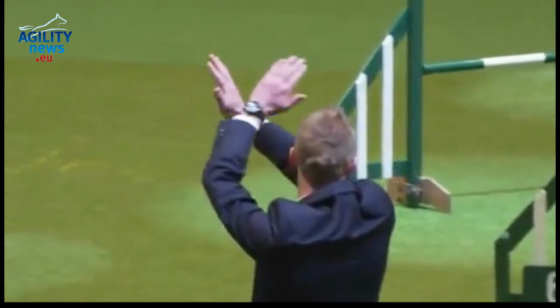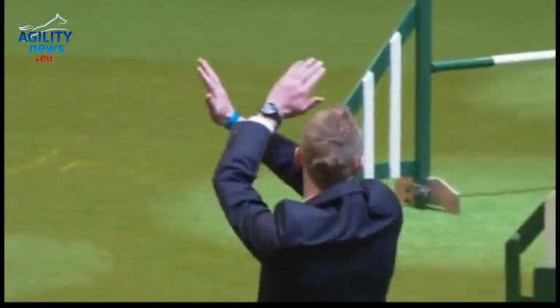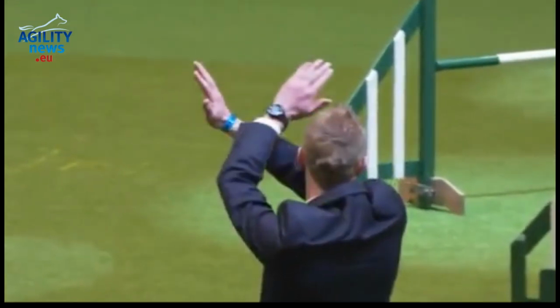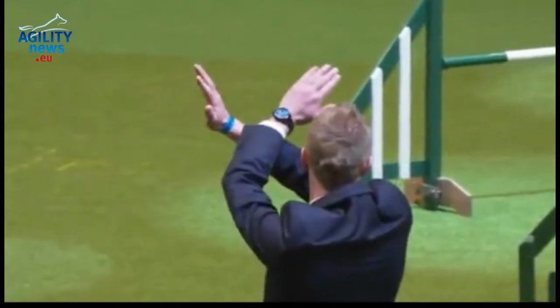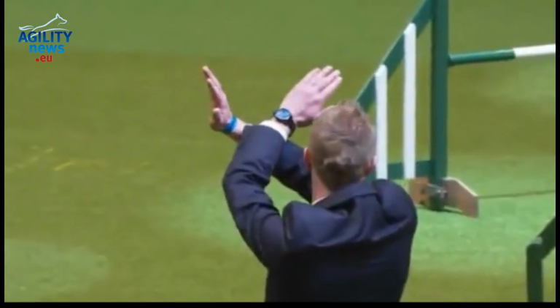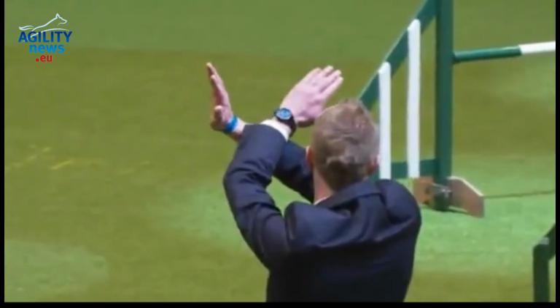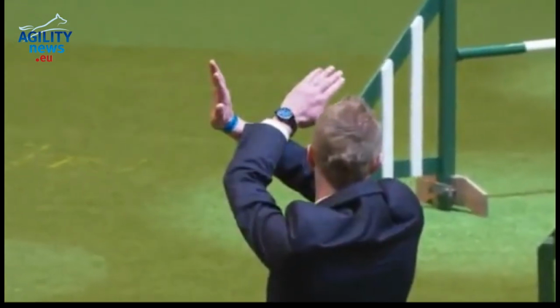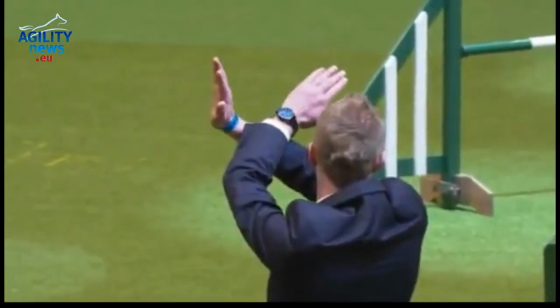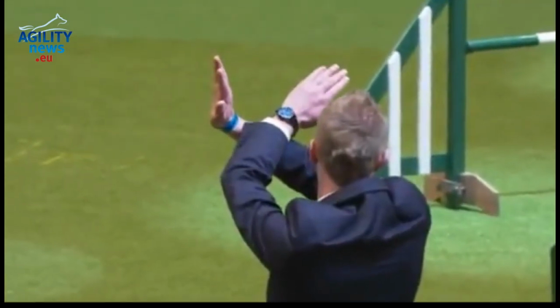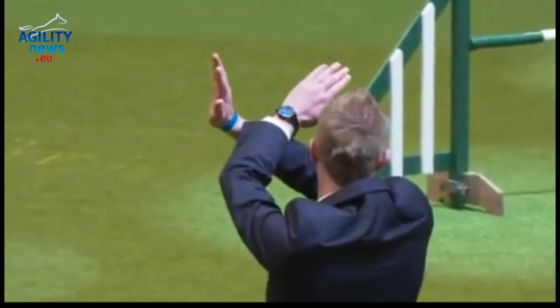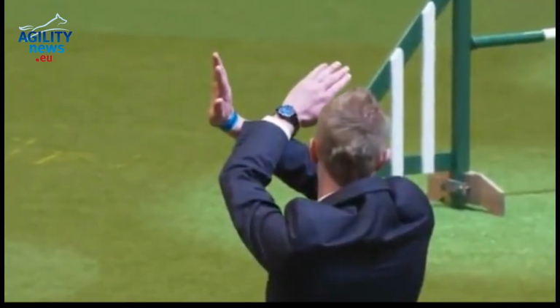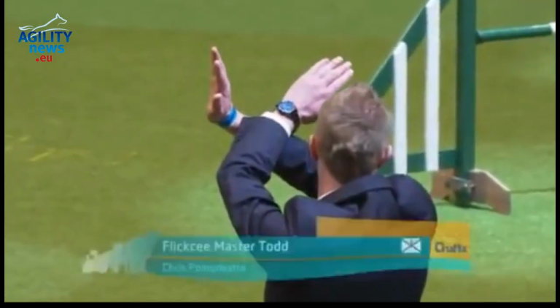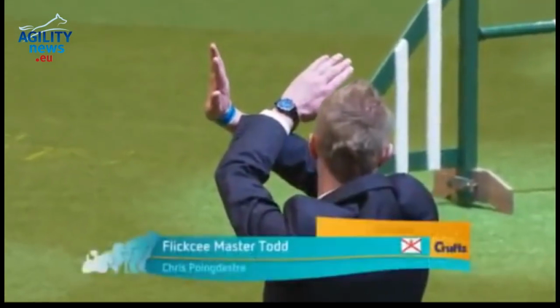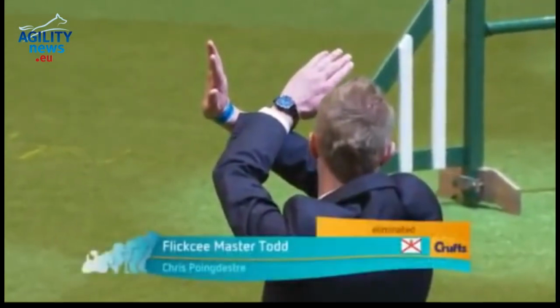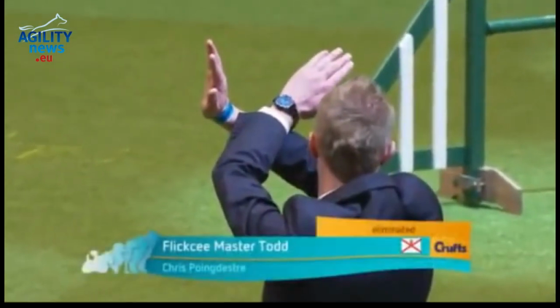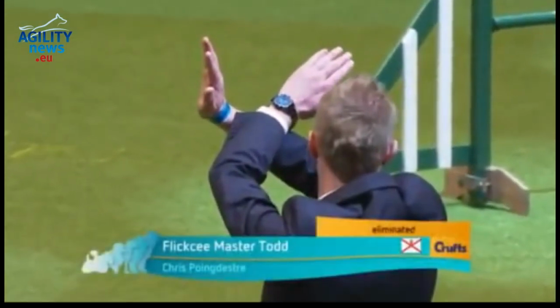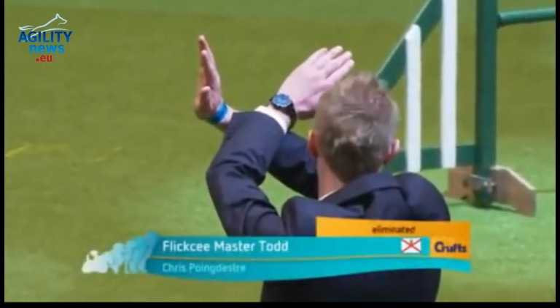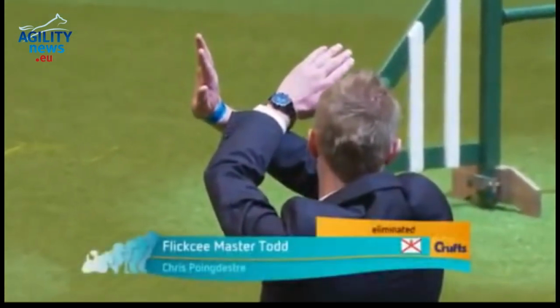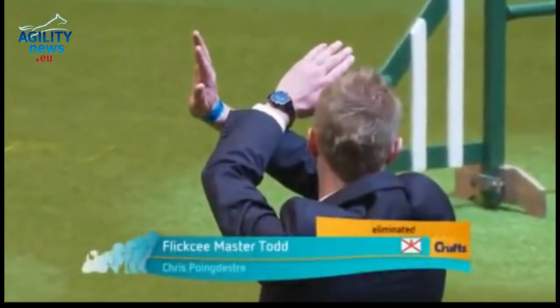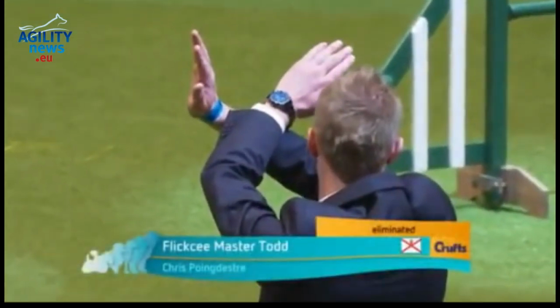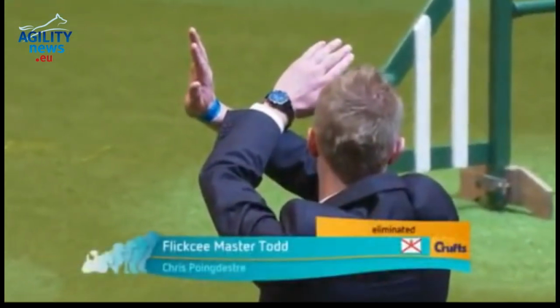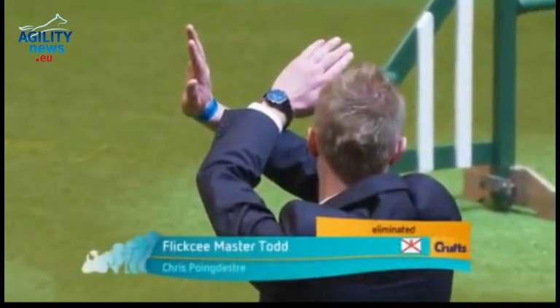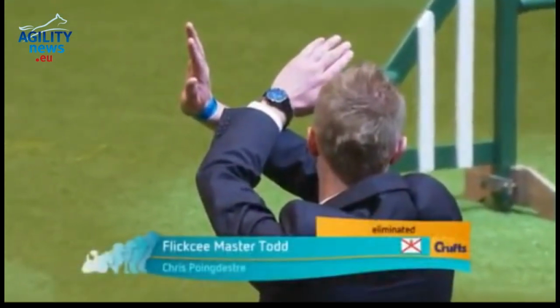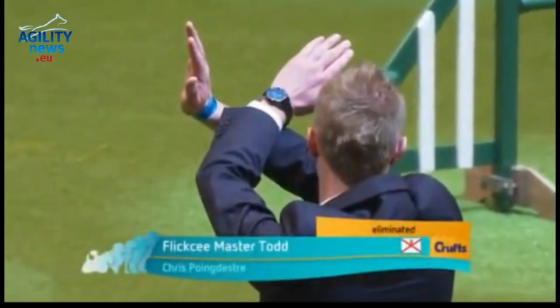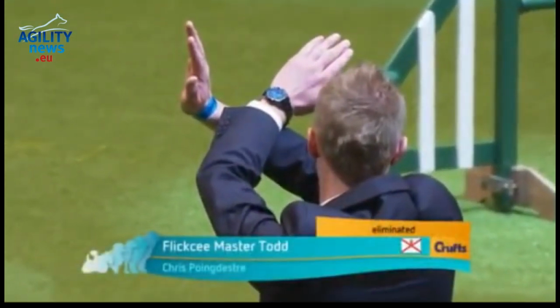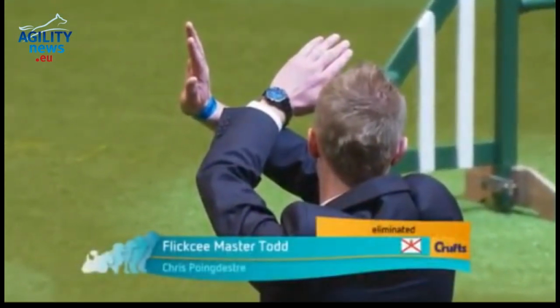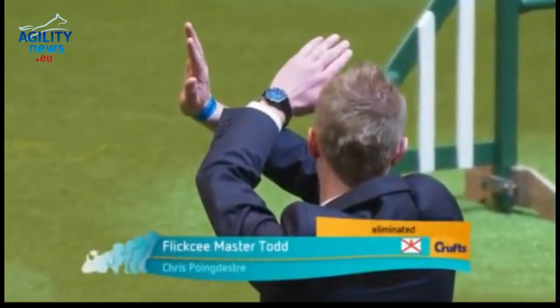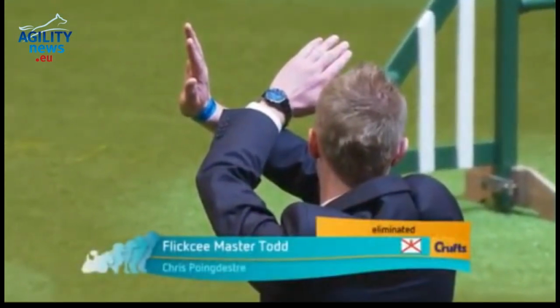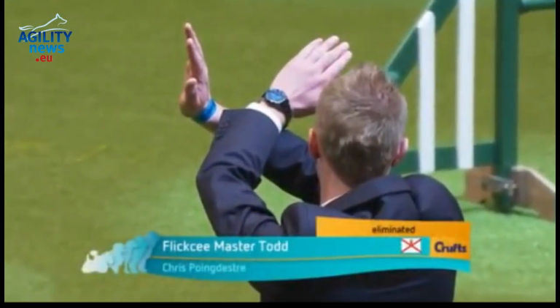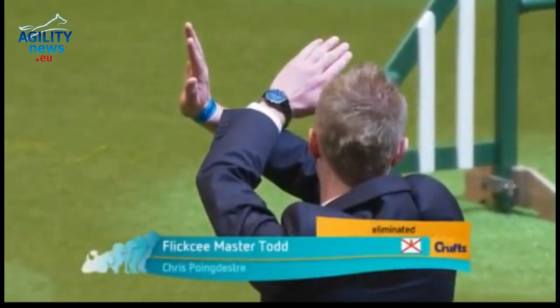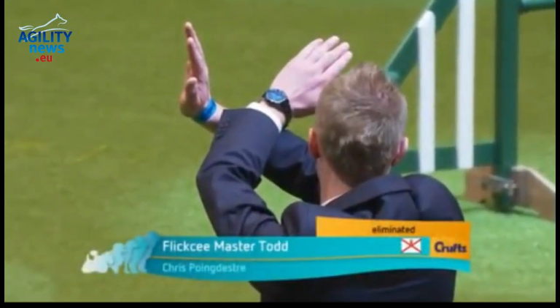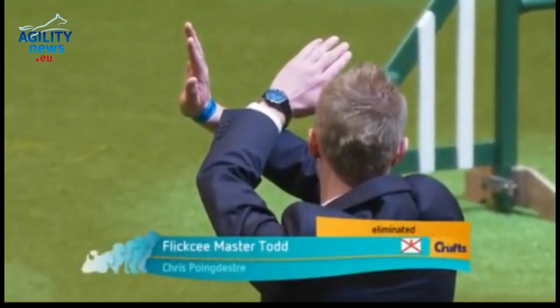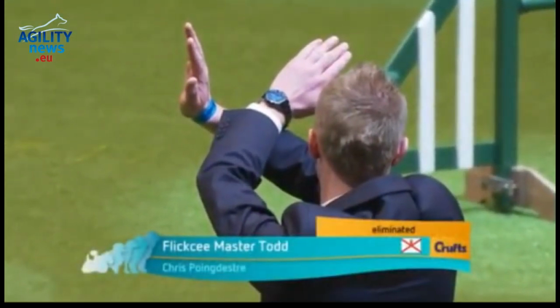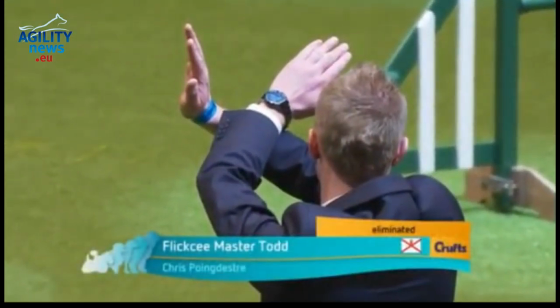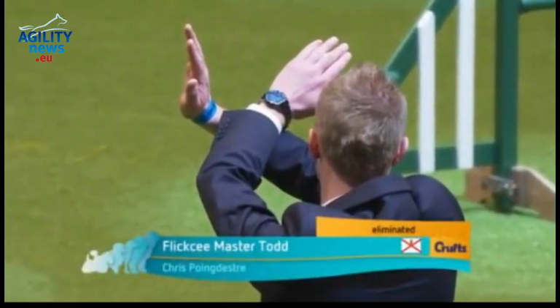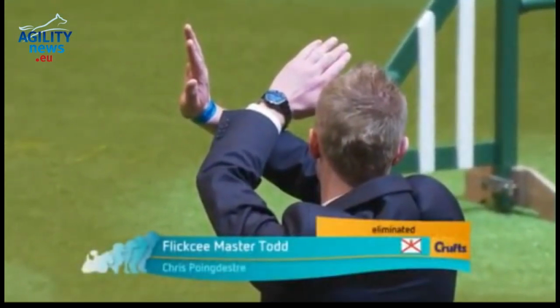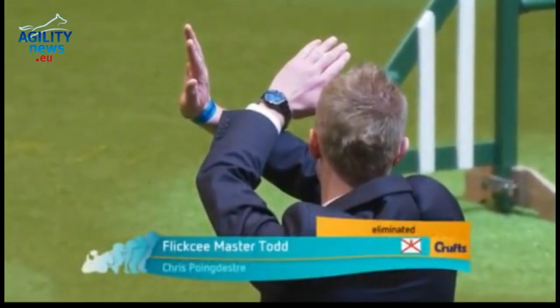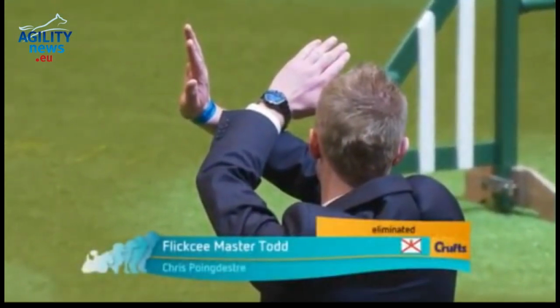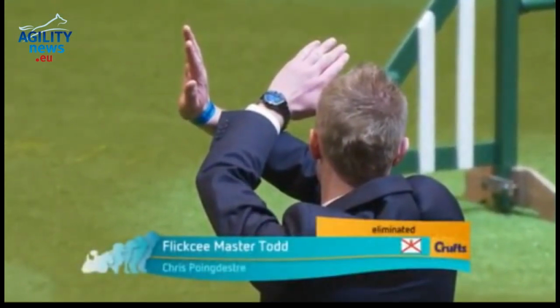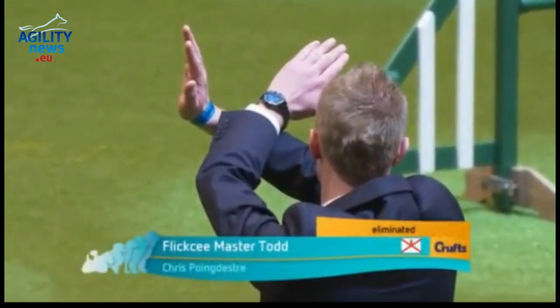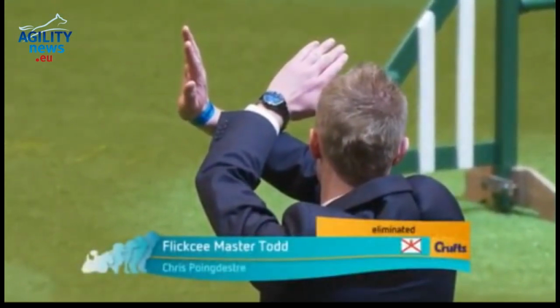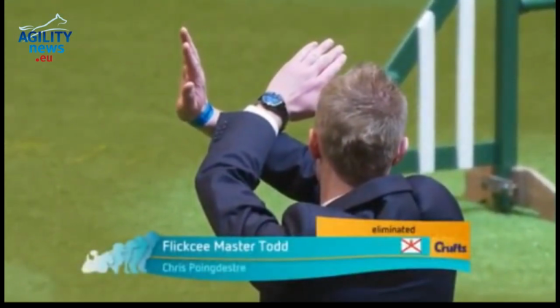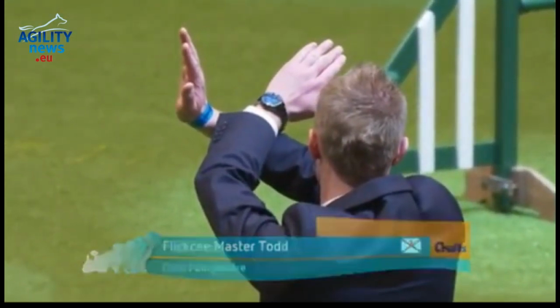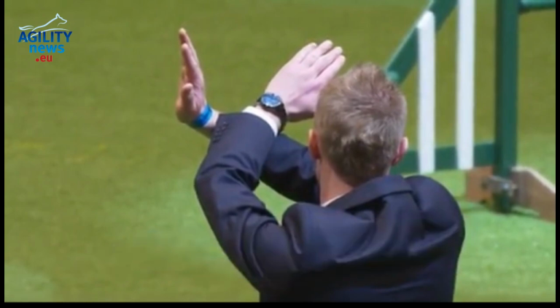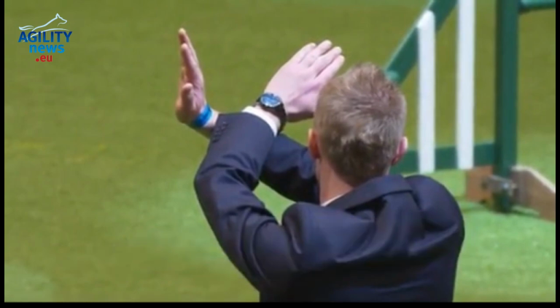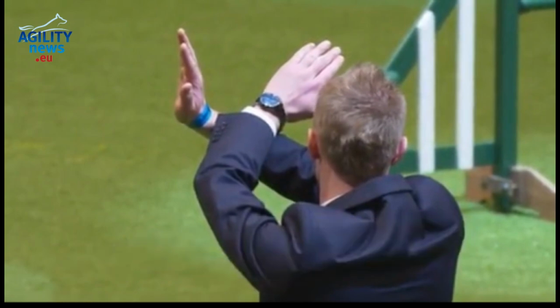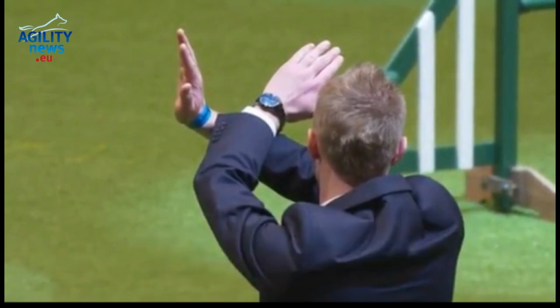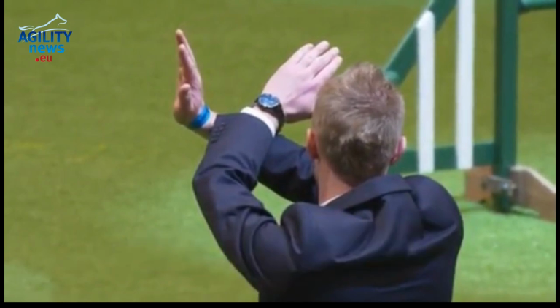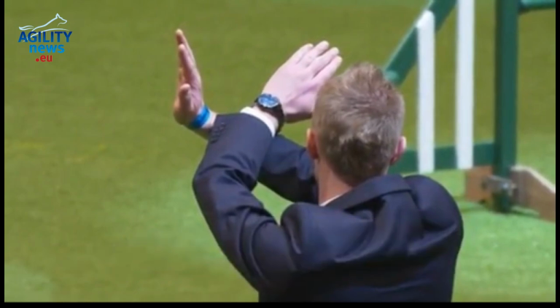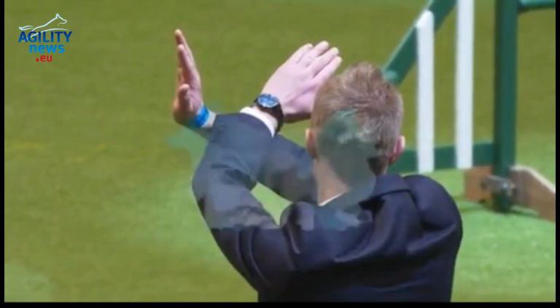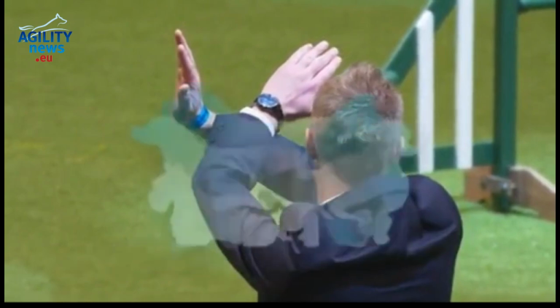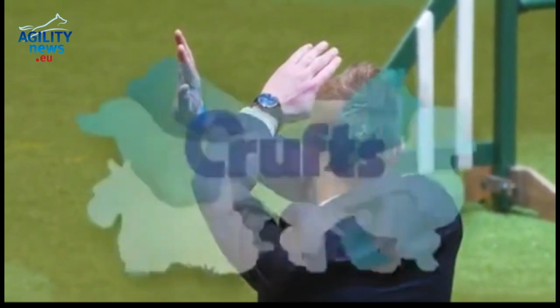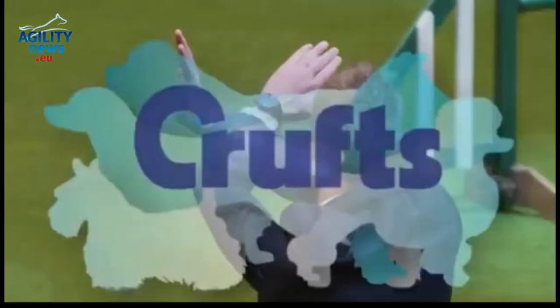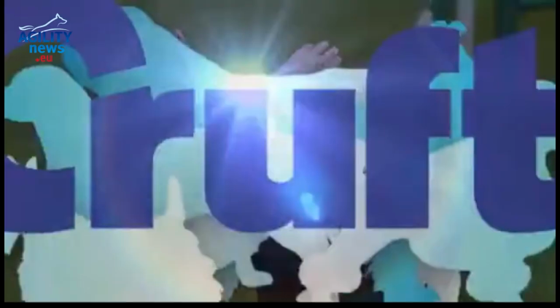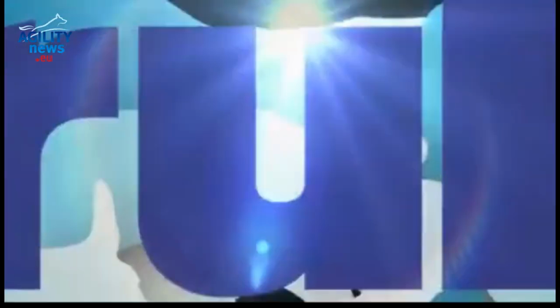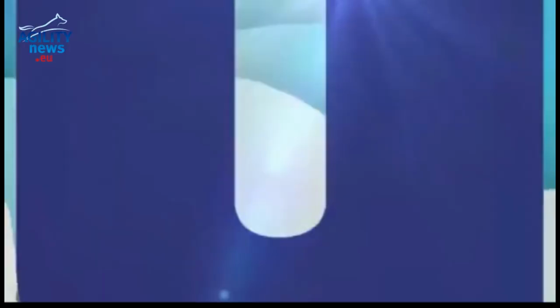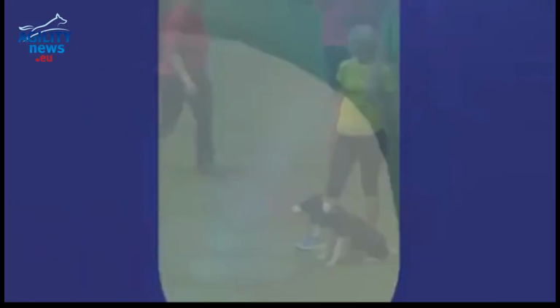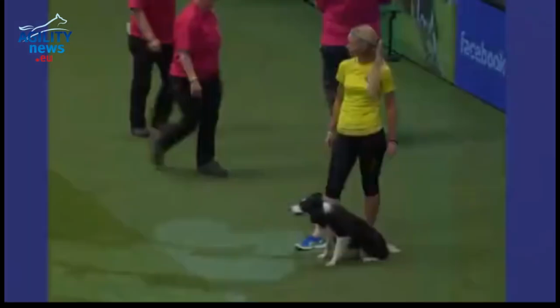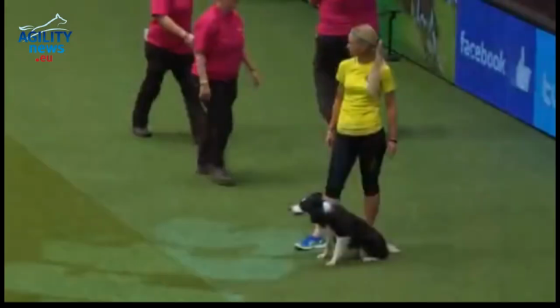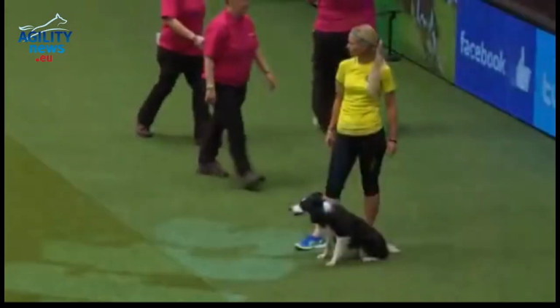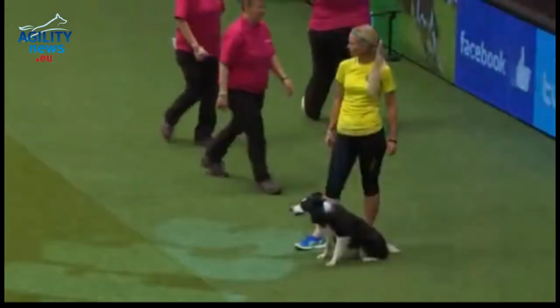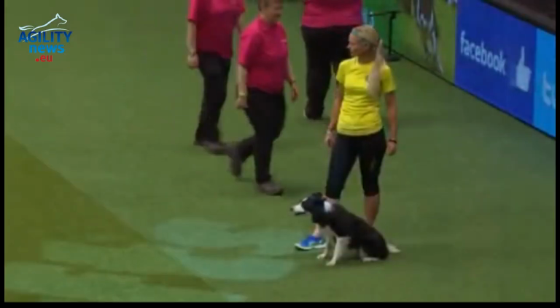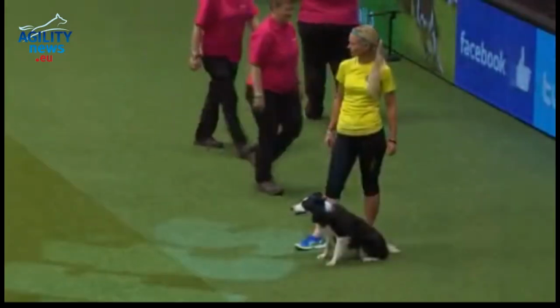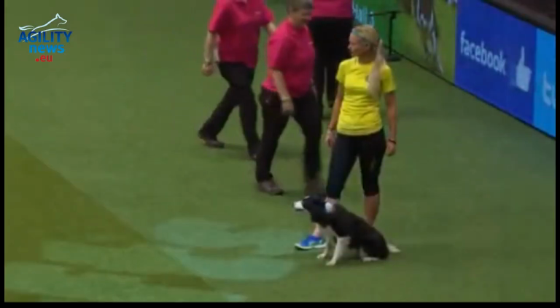Next to go is Jenny Dam from Sweden. We've got some Swedish here, fantastic.